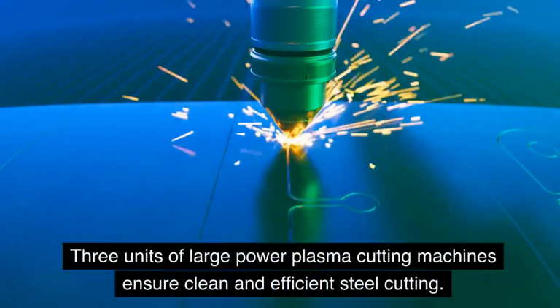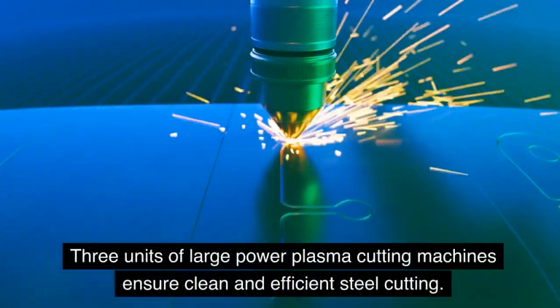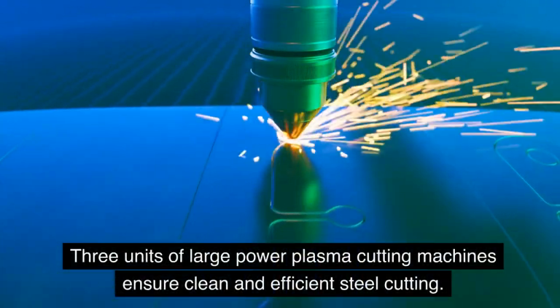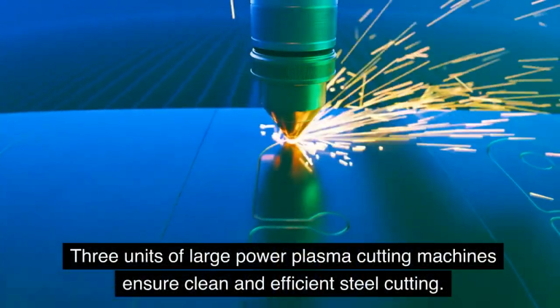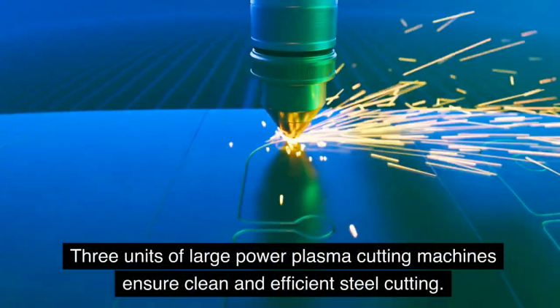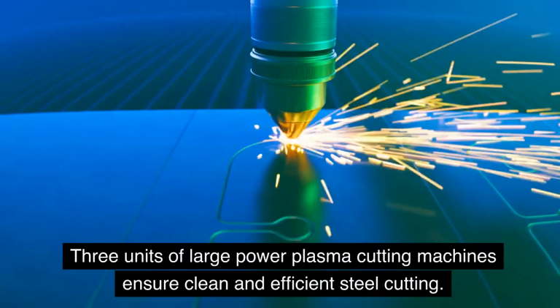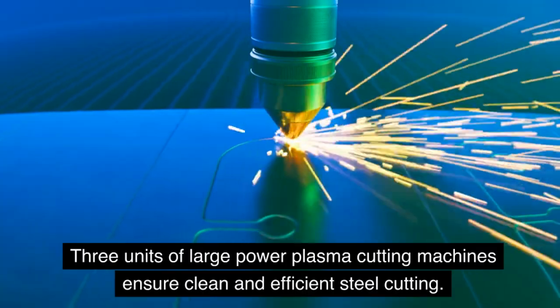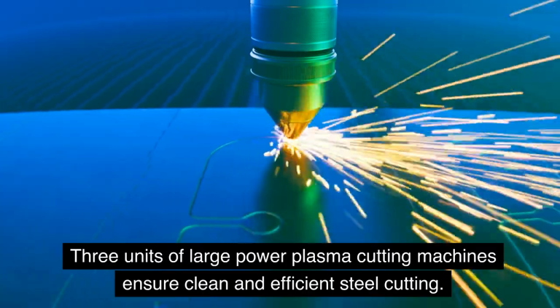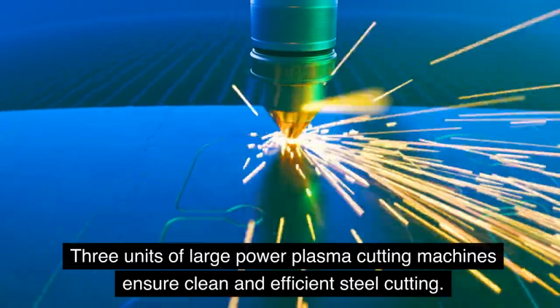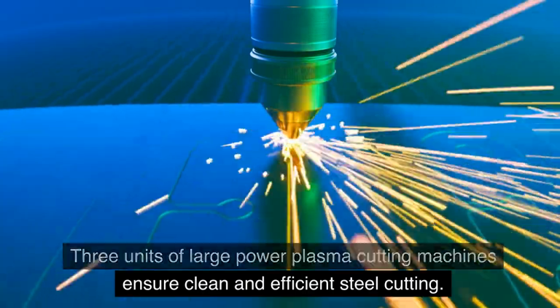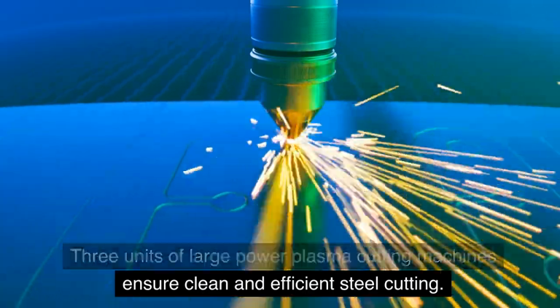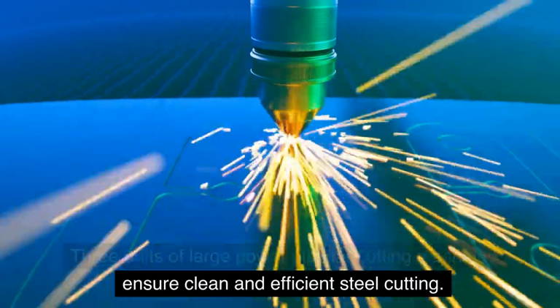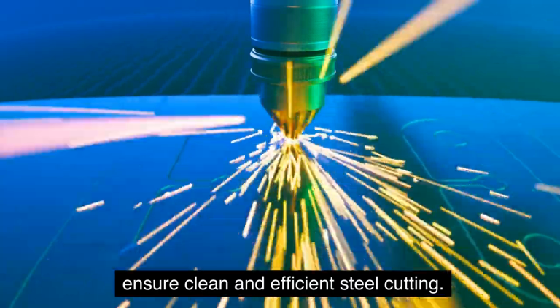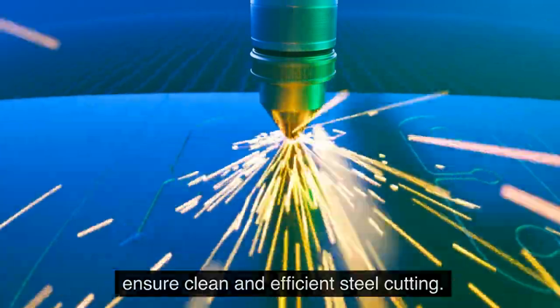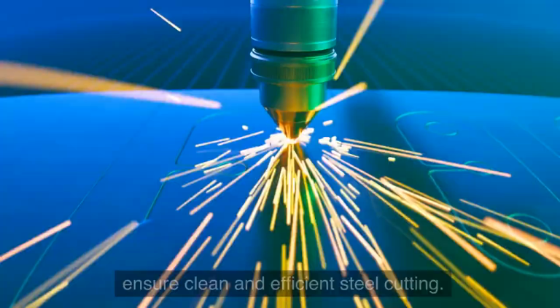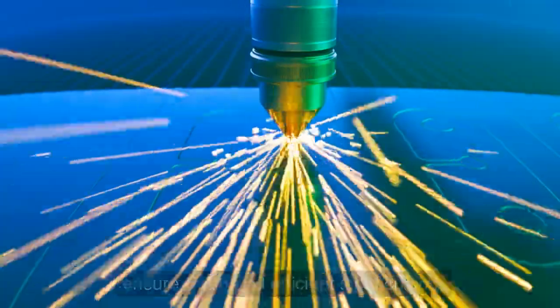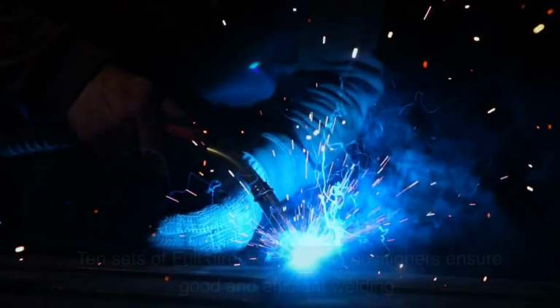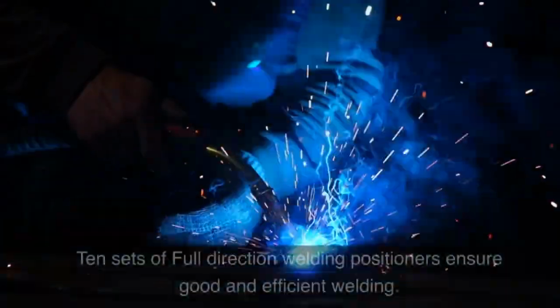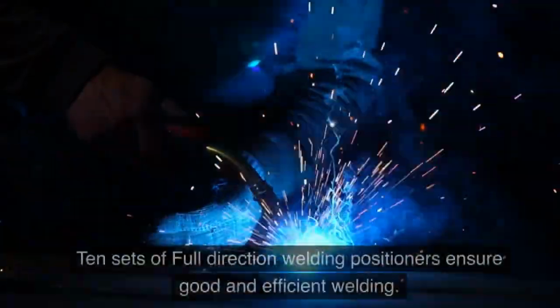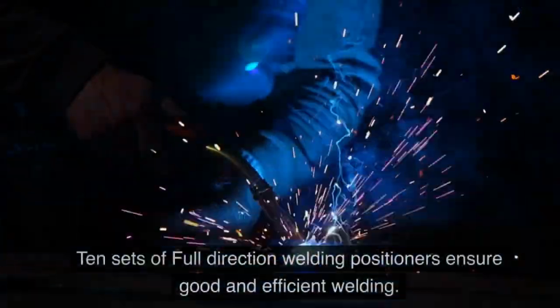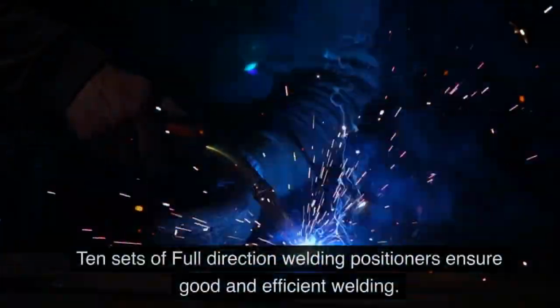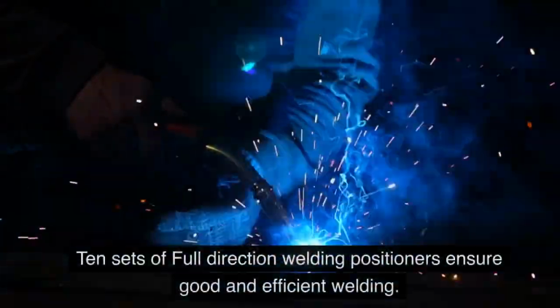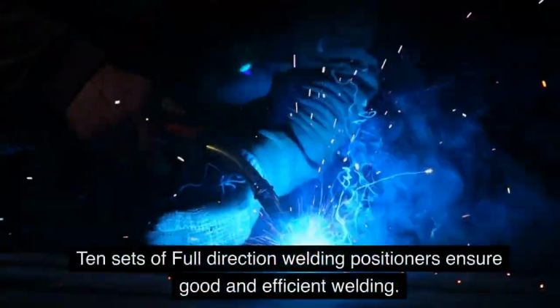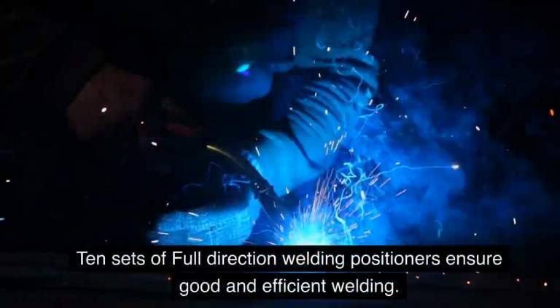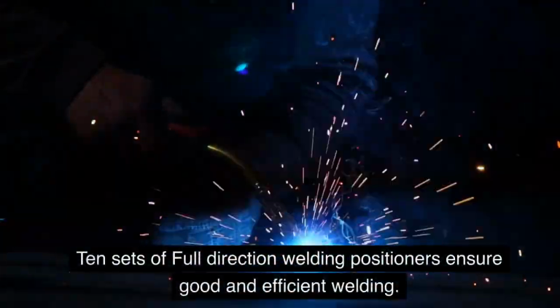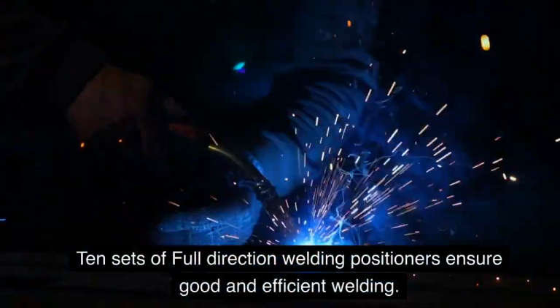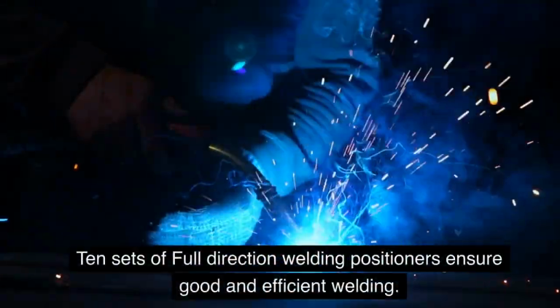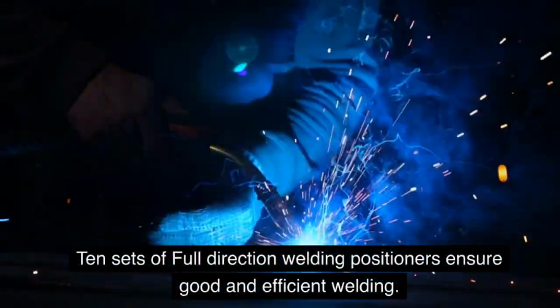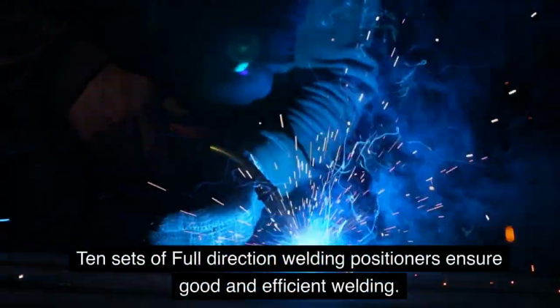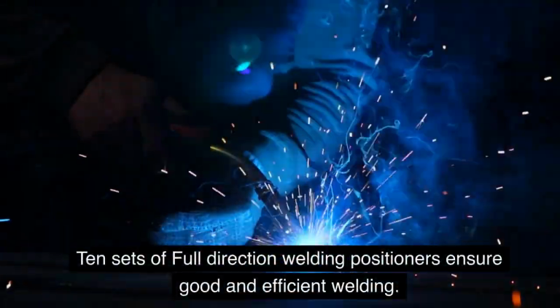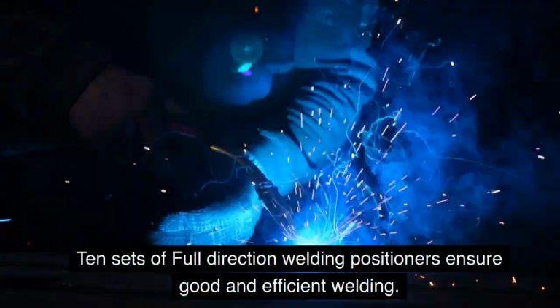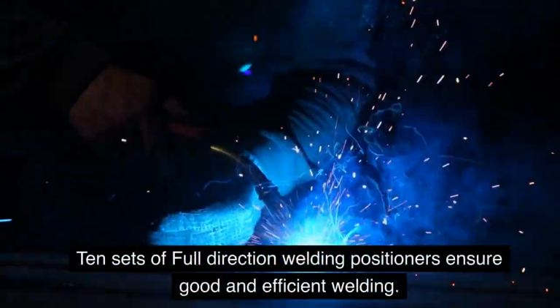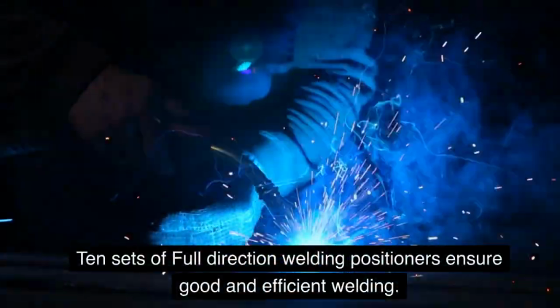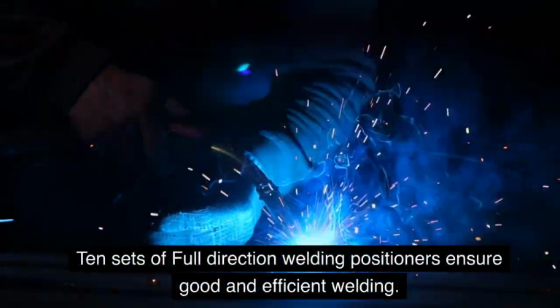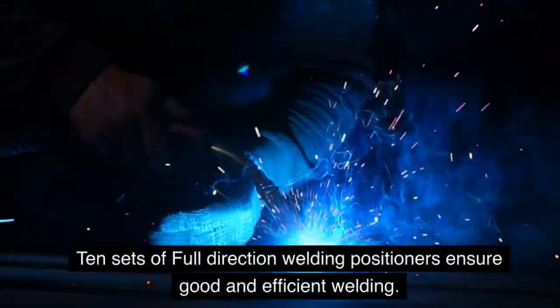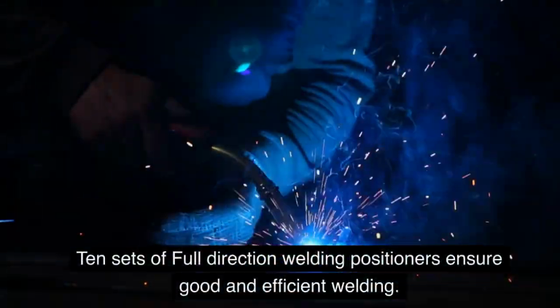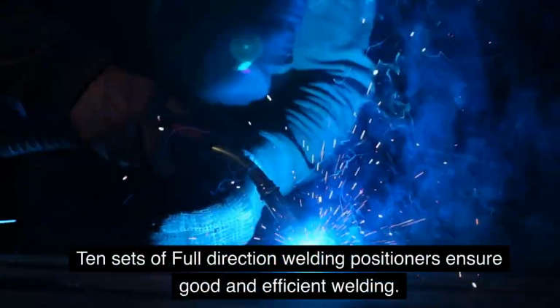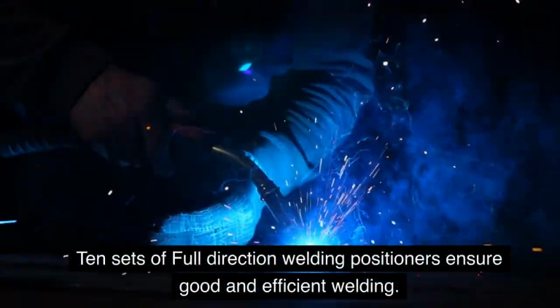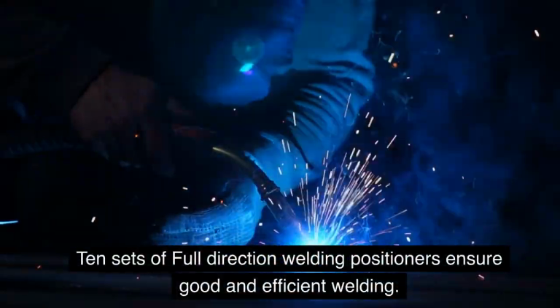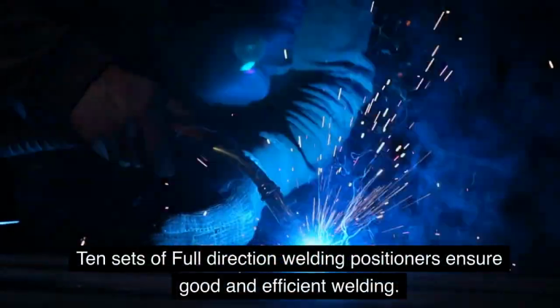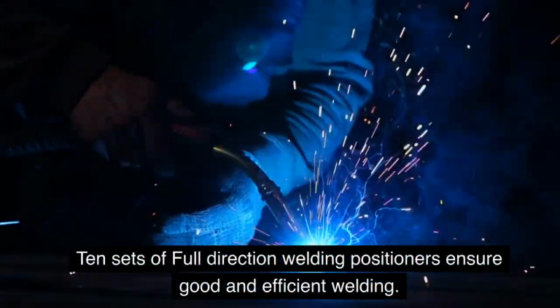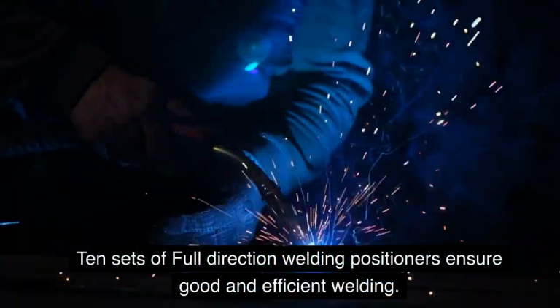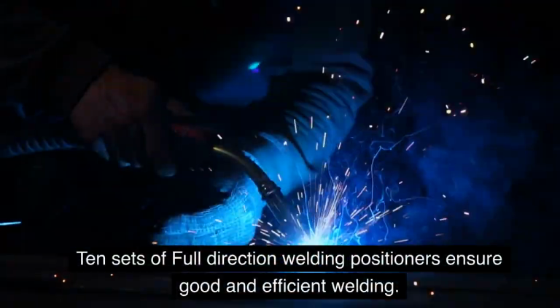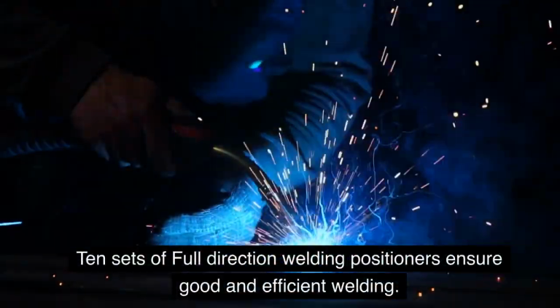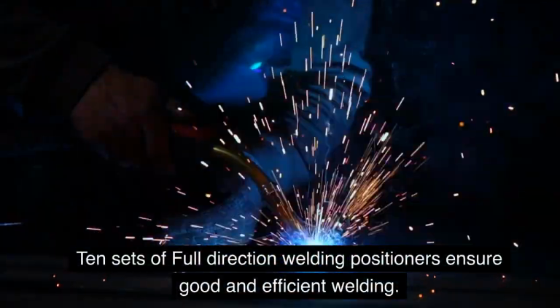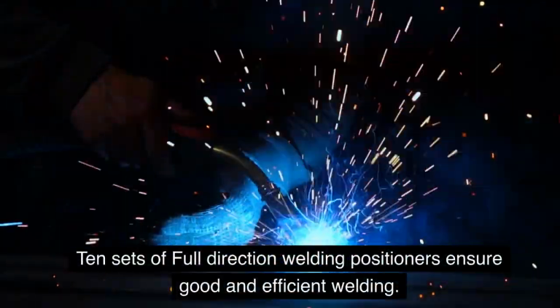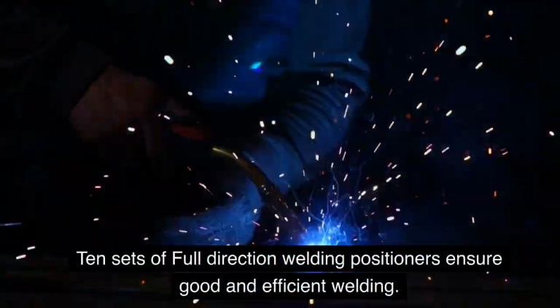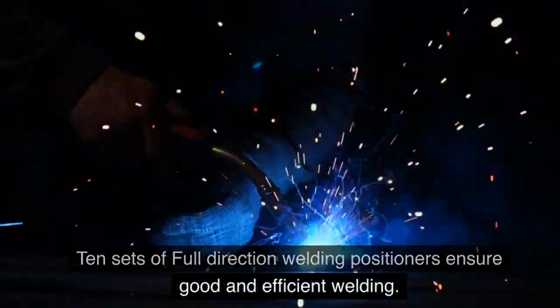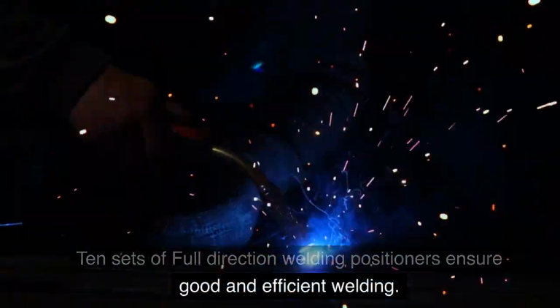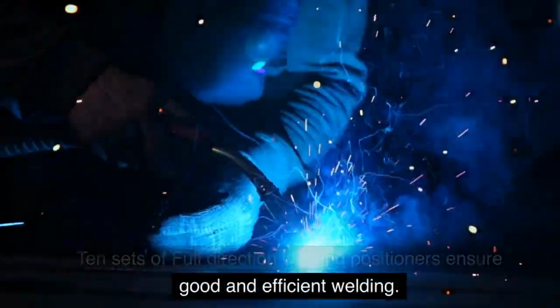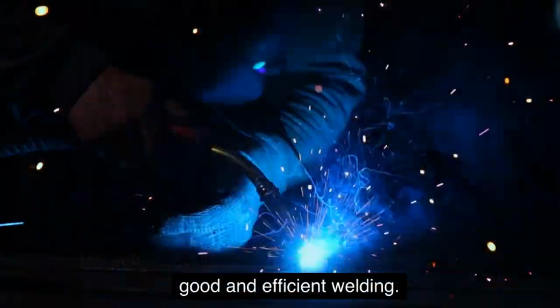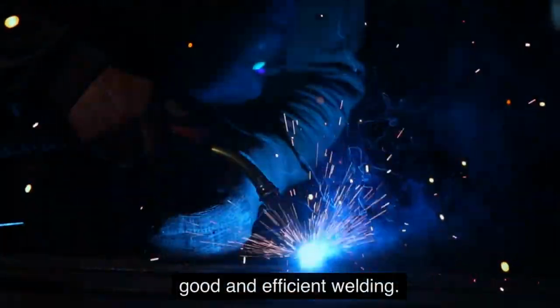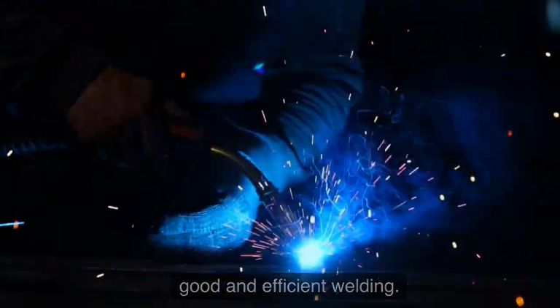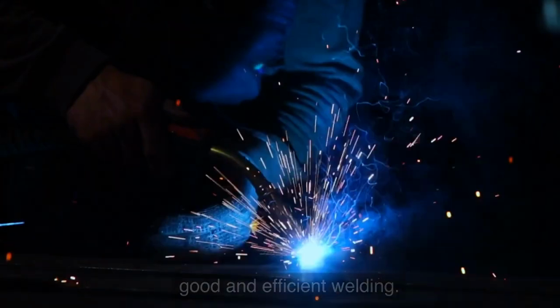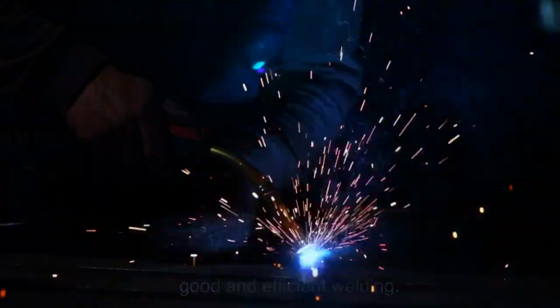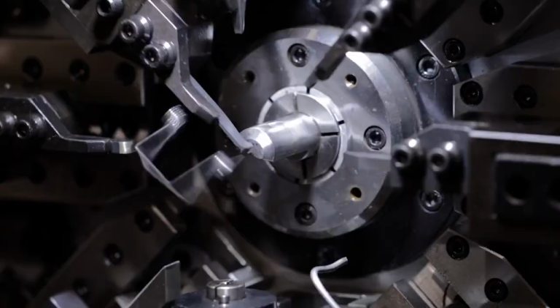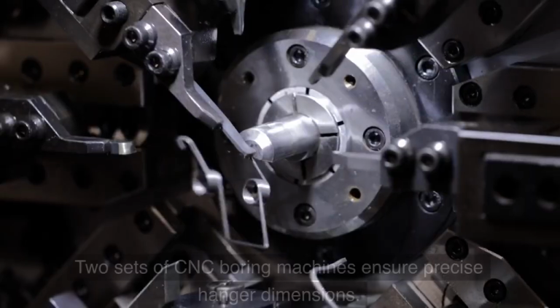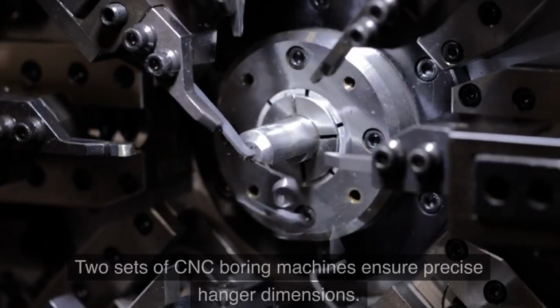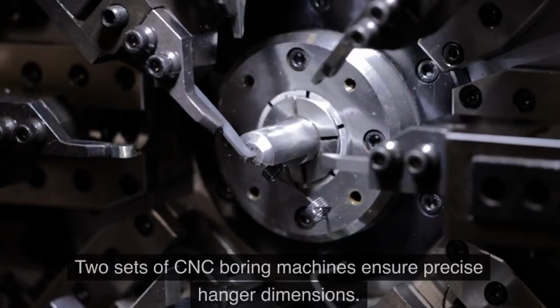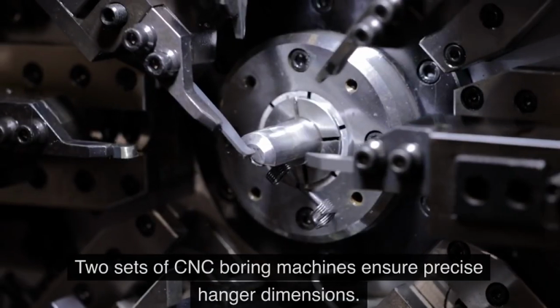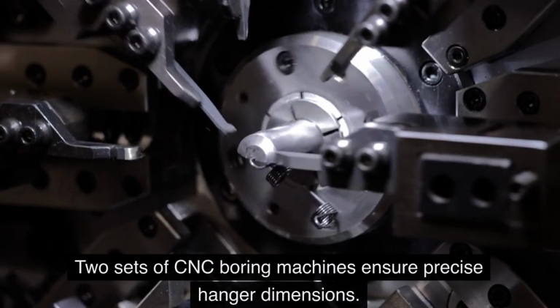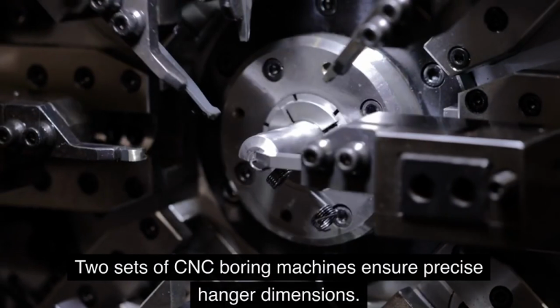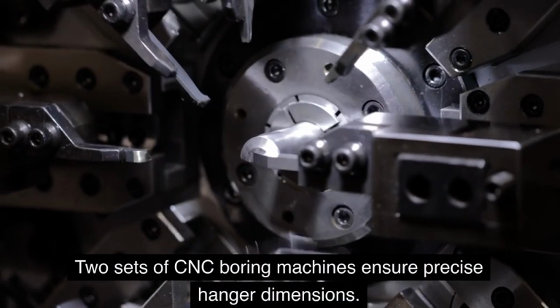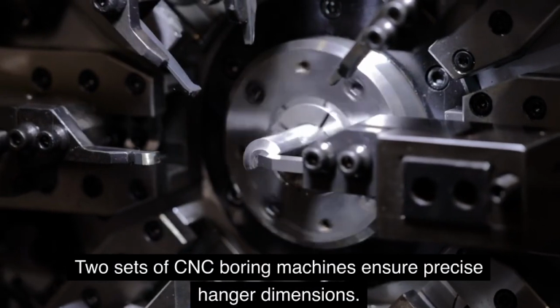Three units of large-power plasma cutting machines ensure clean and efficient steel cutting. Ten sets of full-direction welding positioners ensure good and efficient welding.